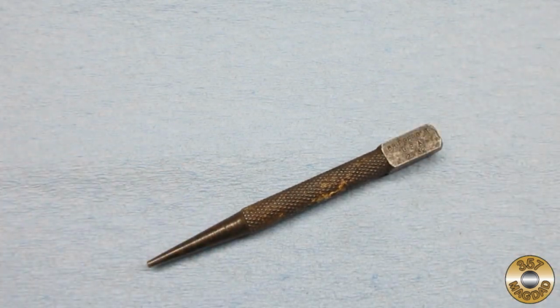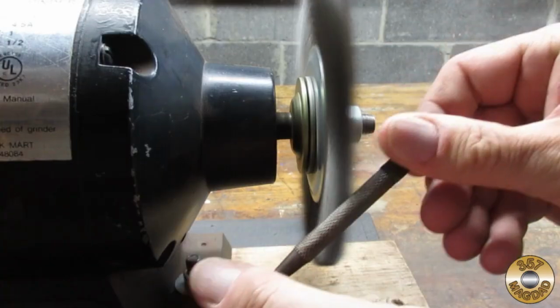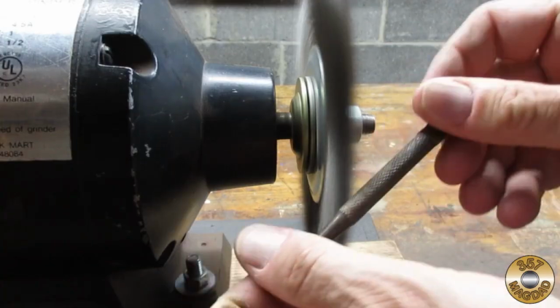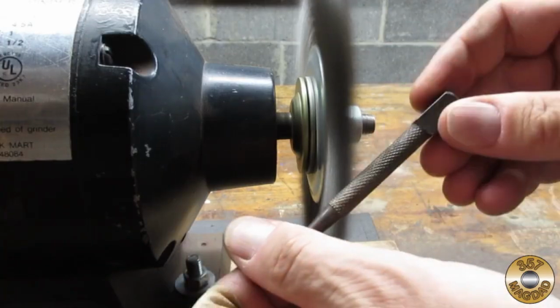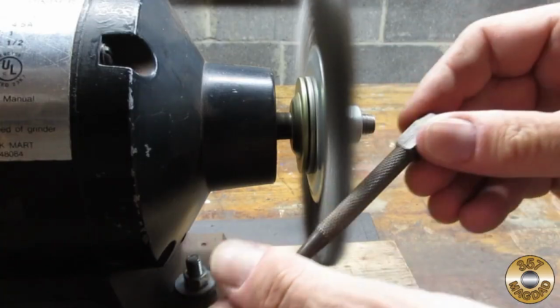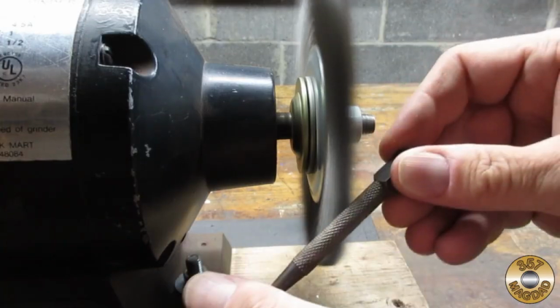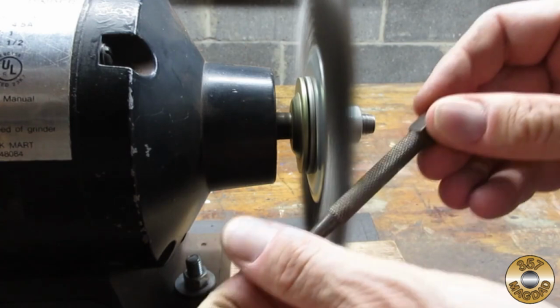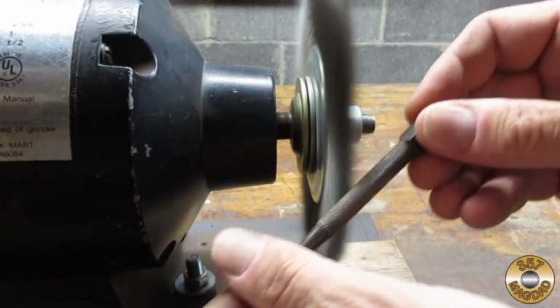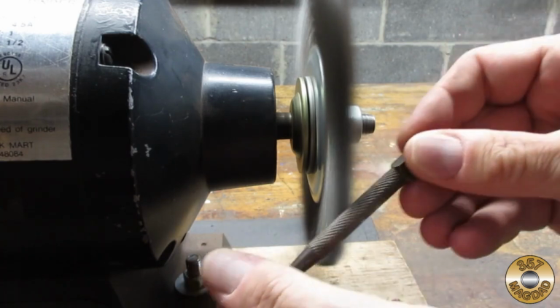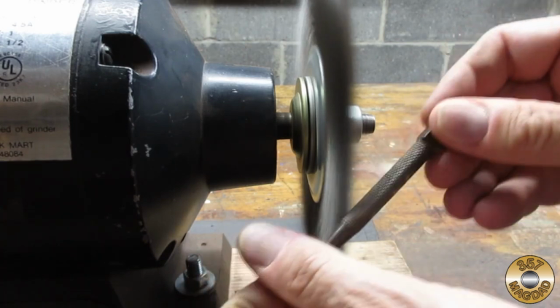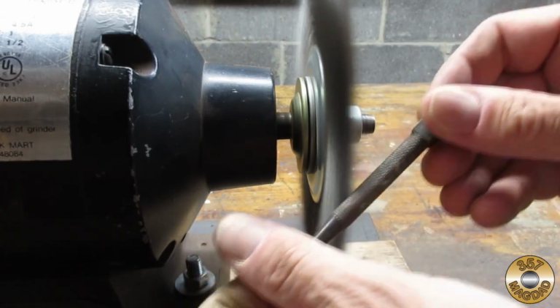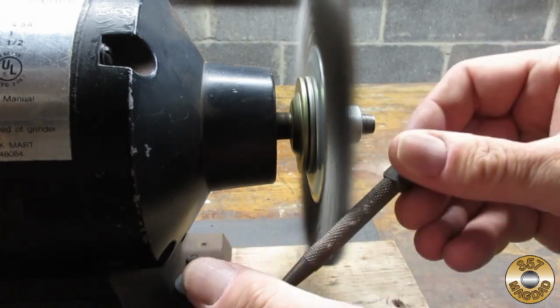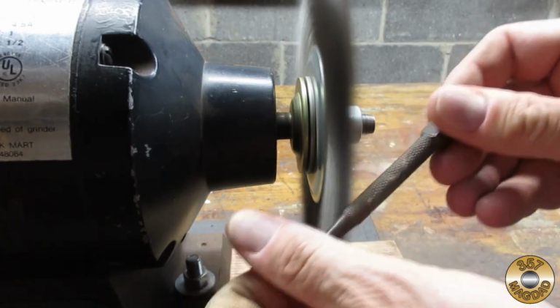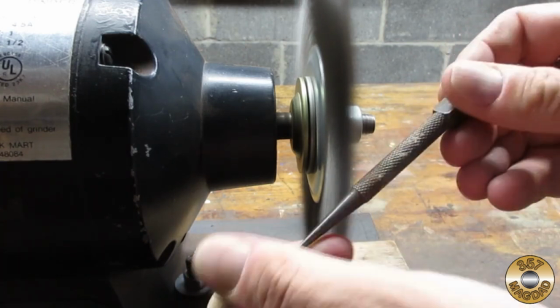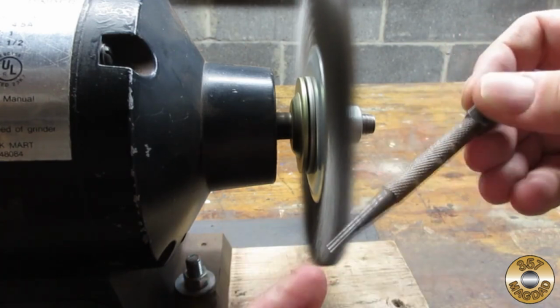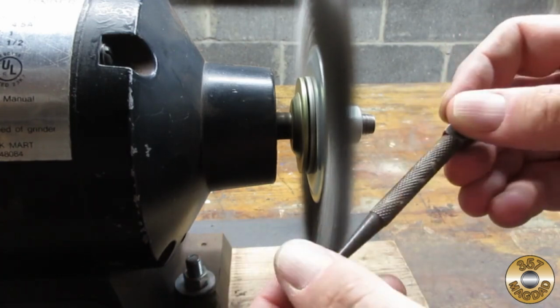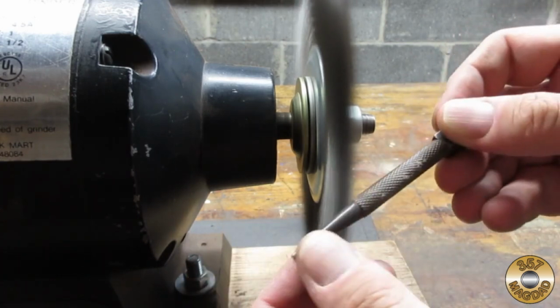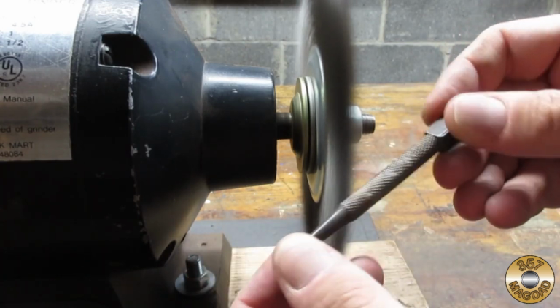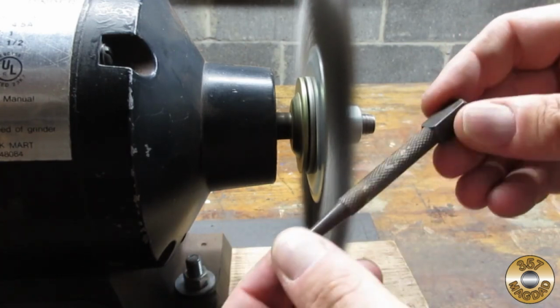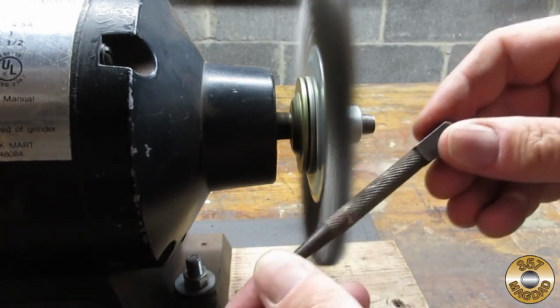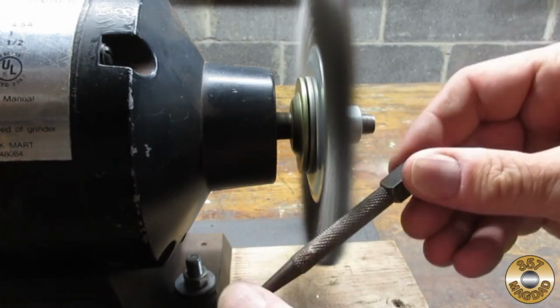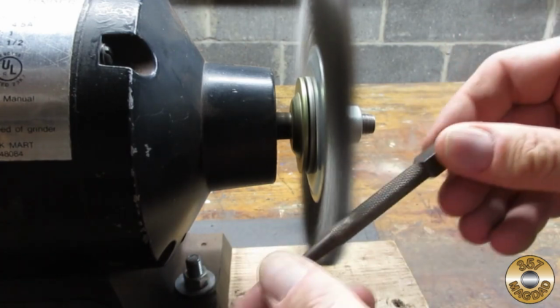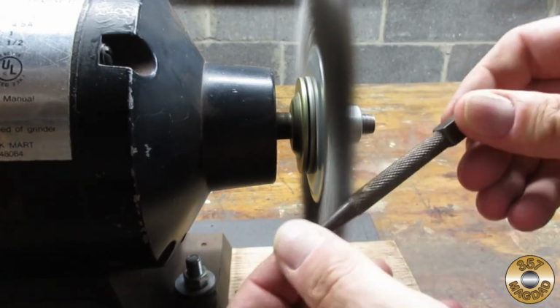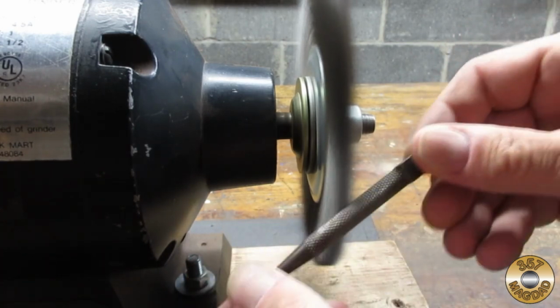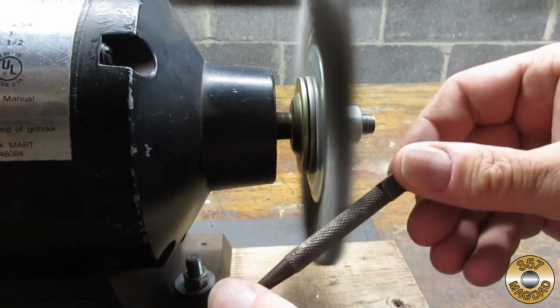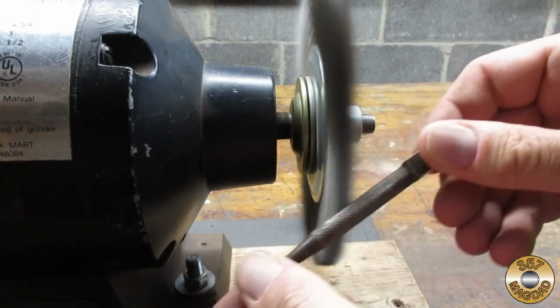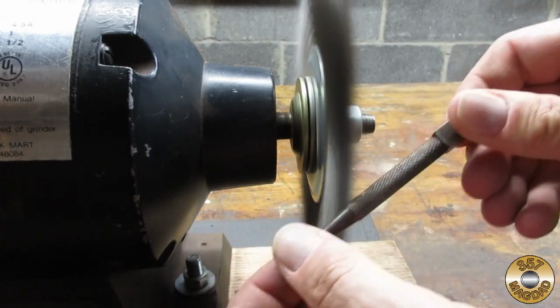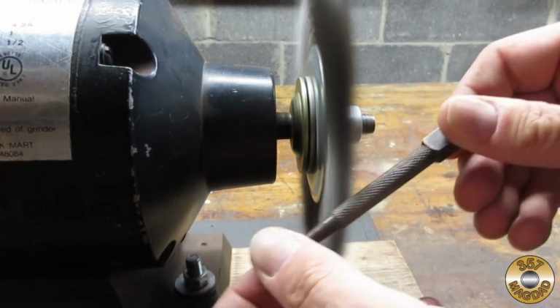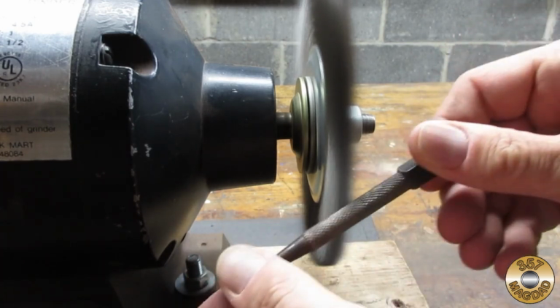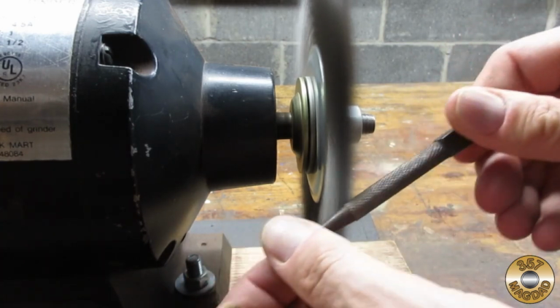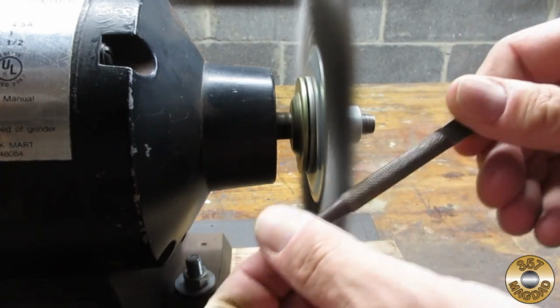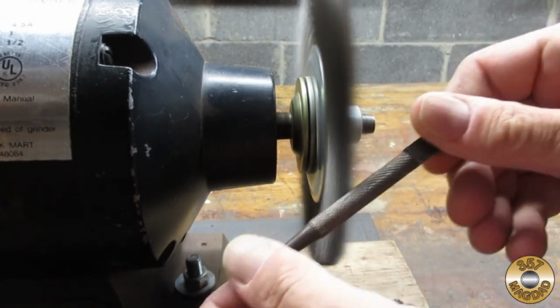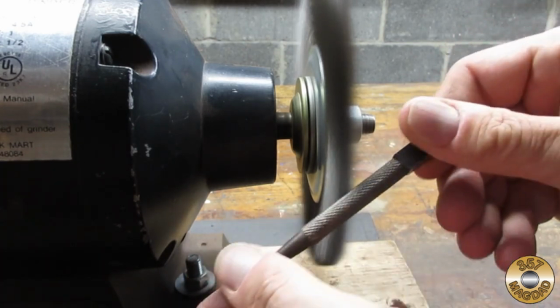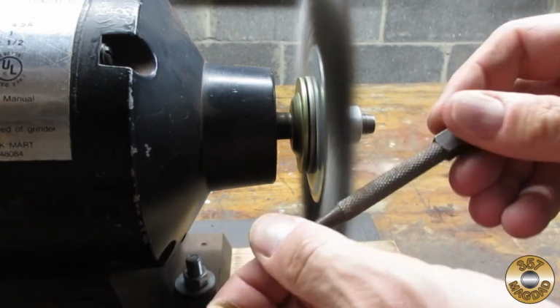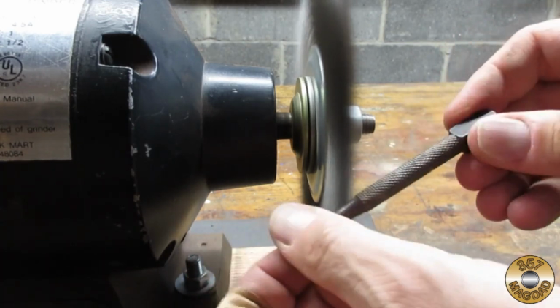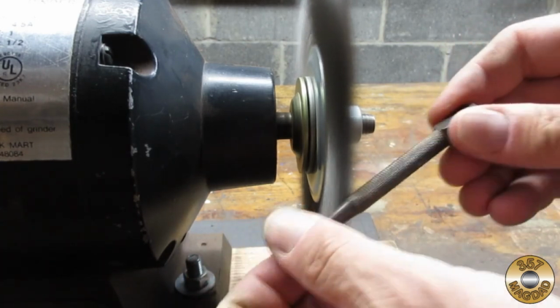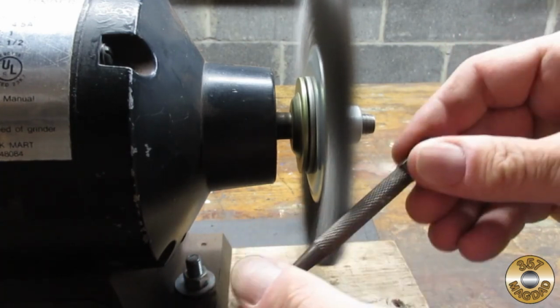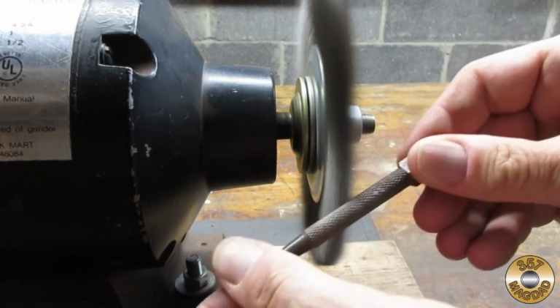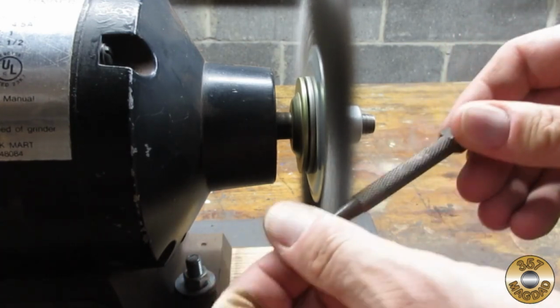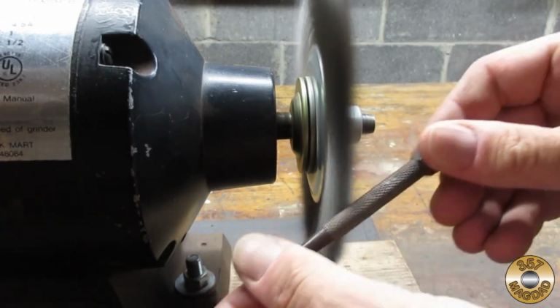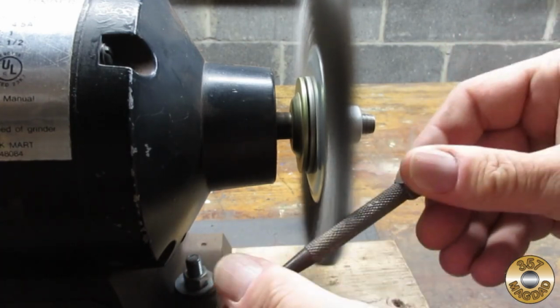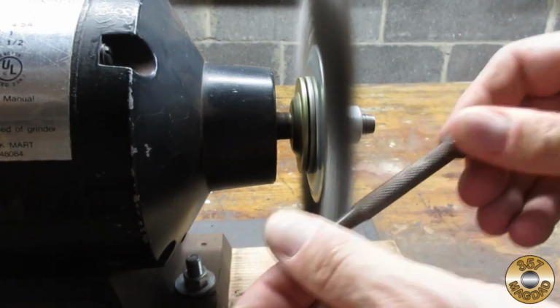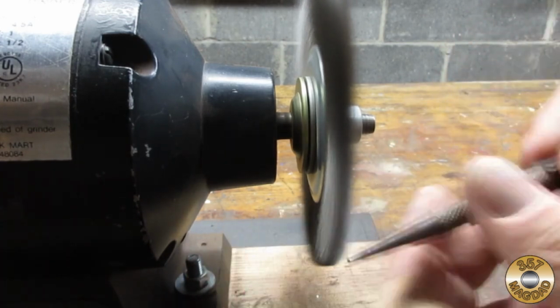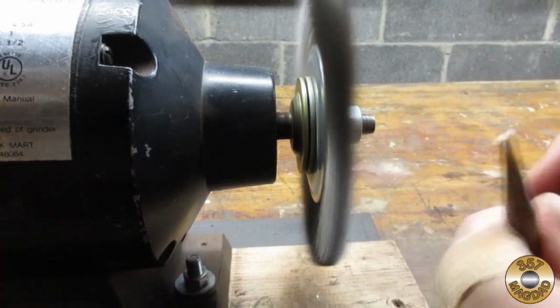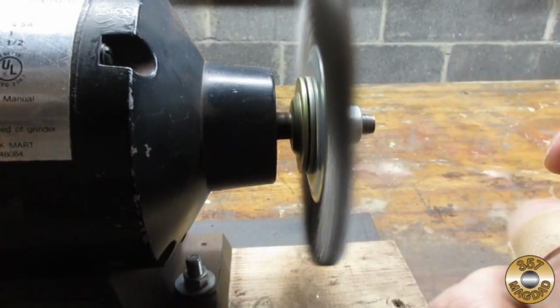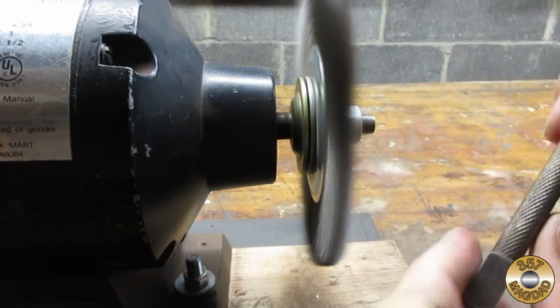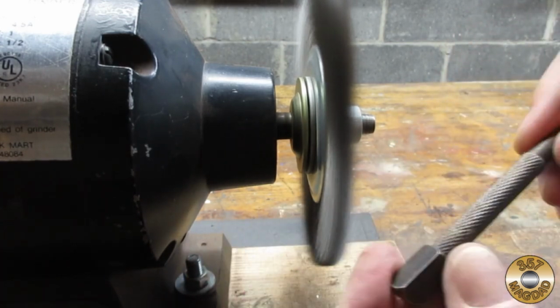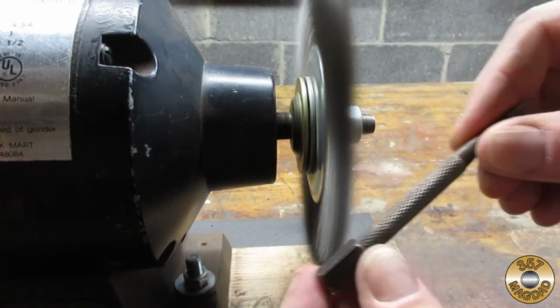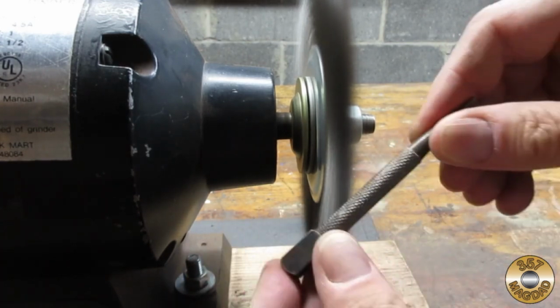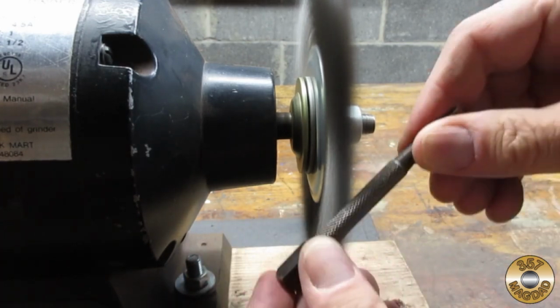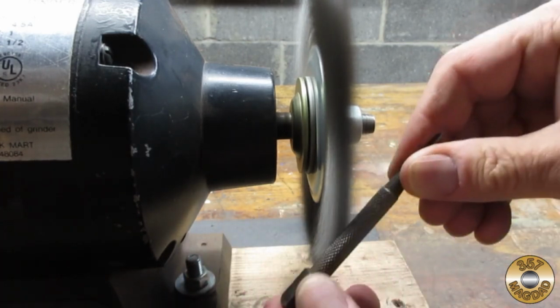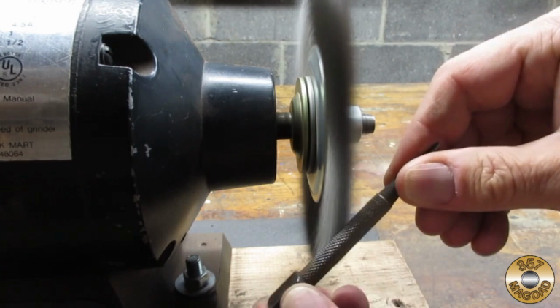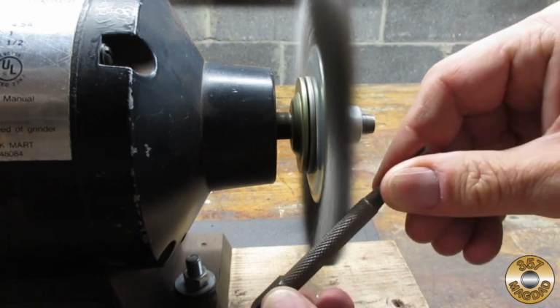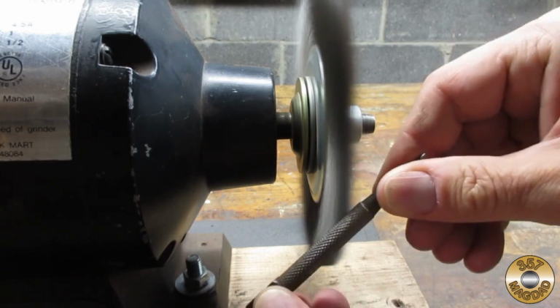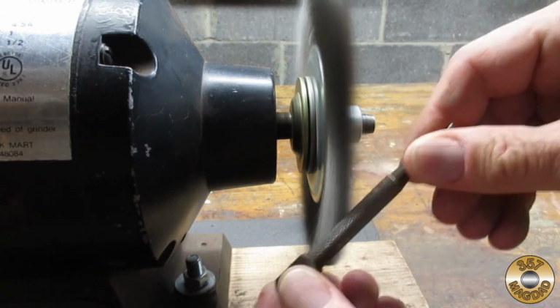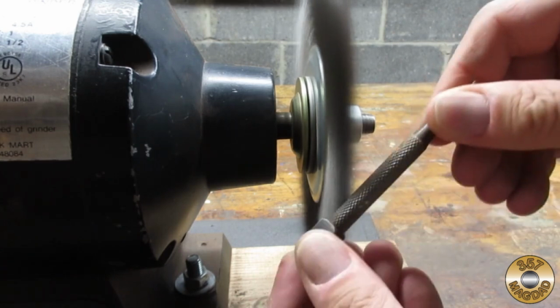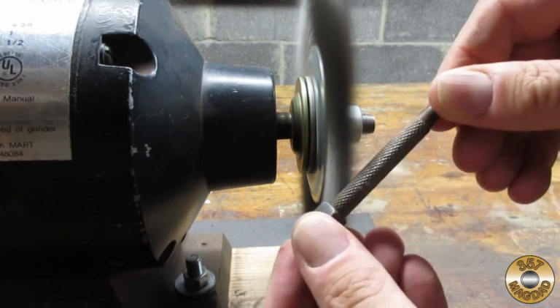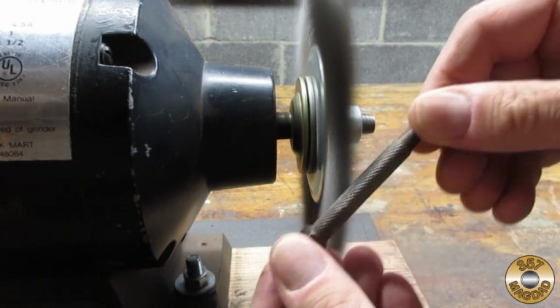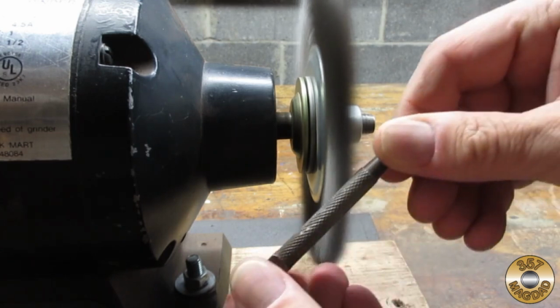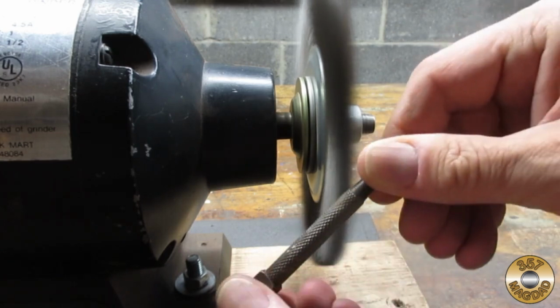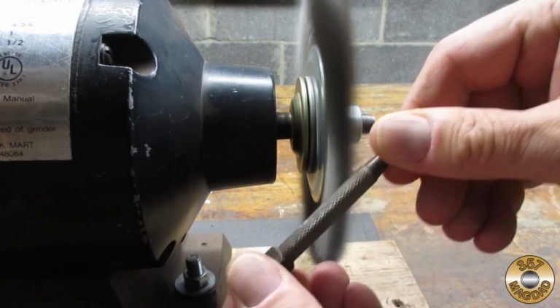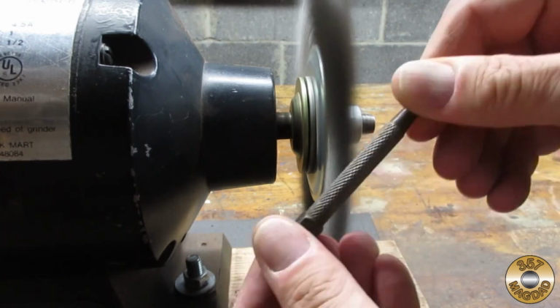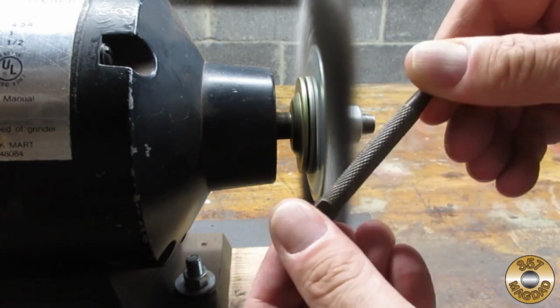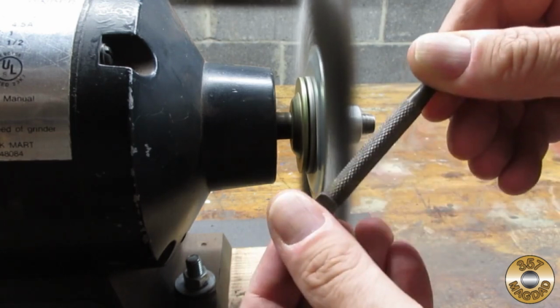The knurling cleaned up nicely with the wire wheel. The trick is to find the correct angle to best clean out the tiny grooves.